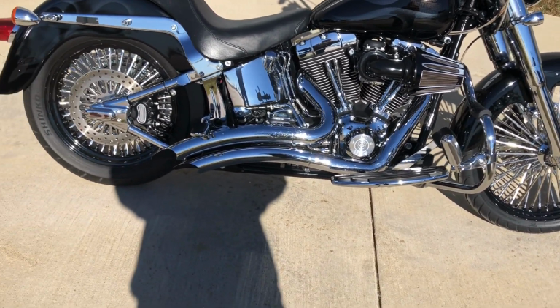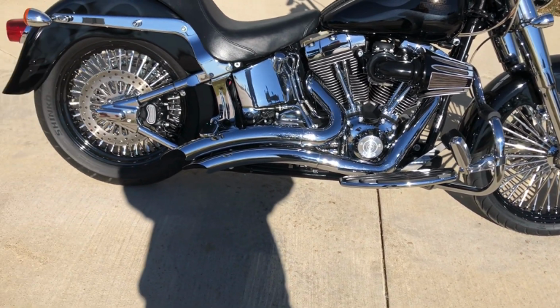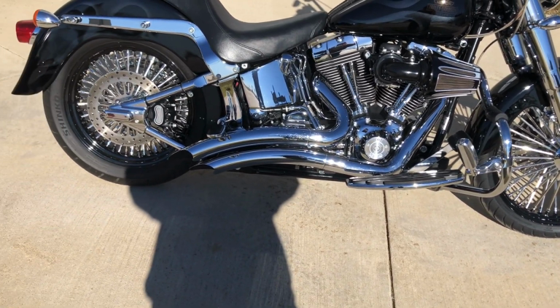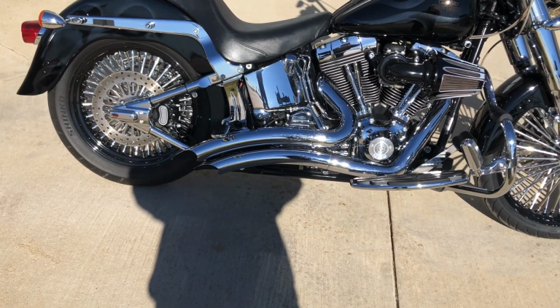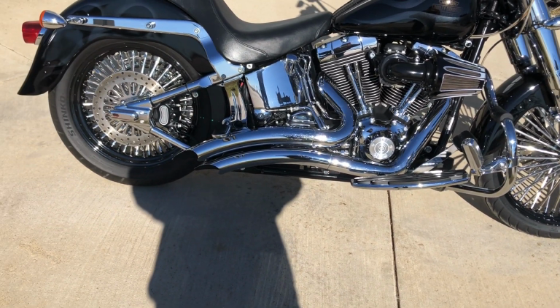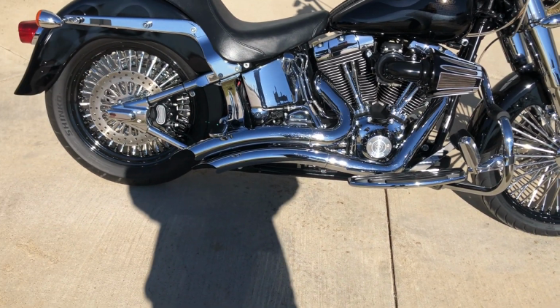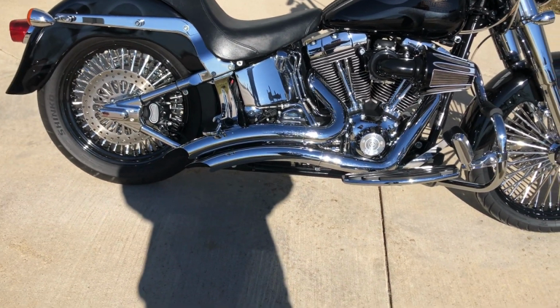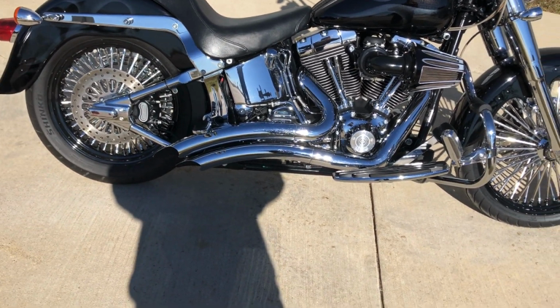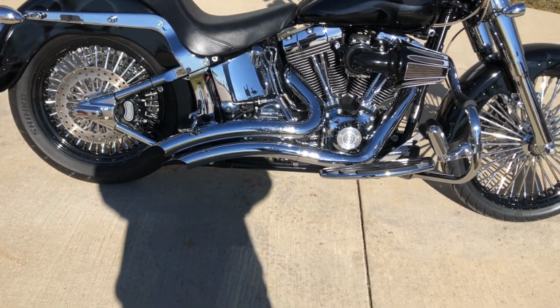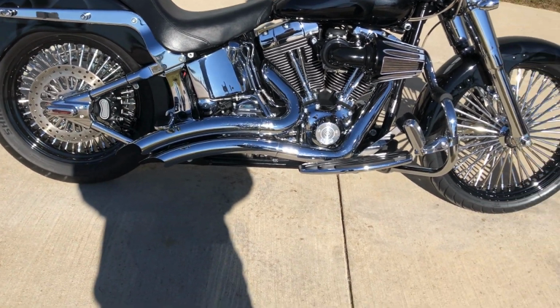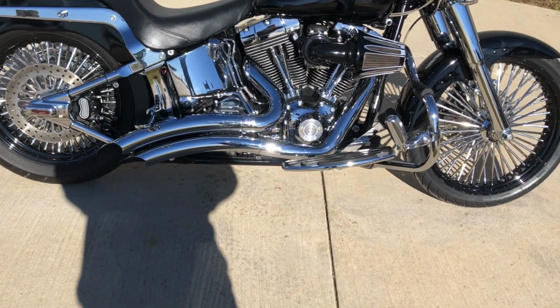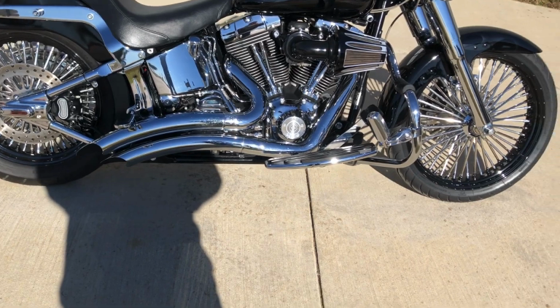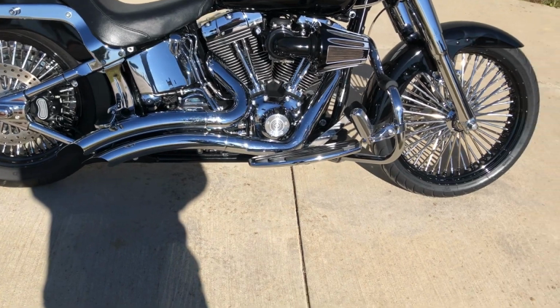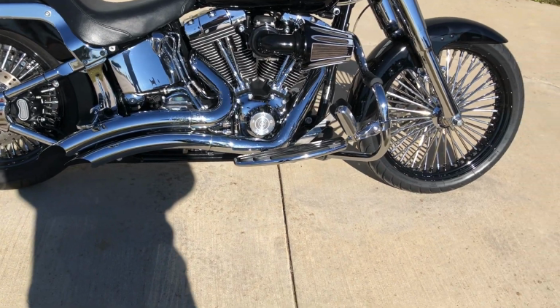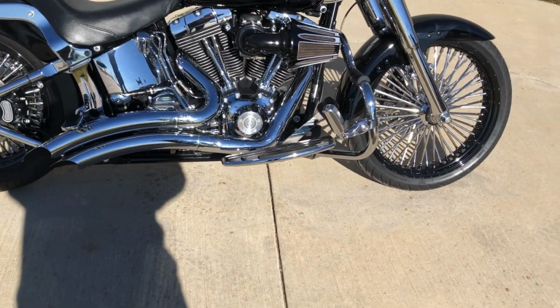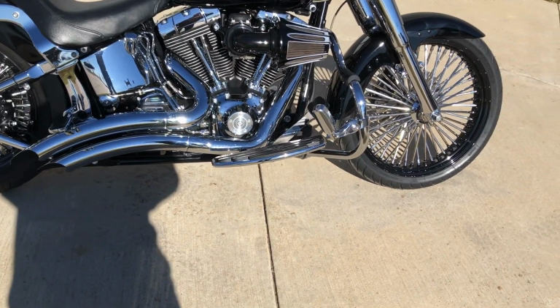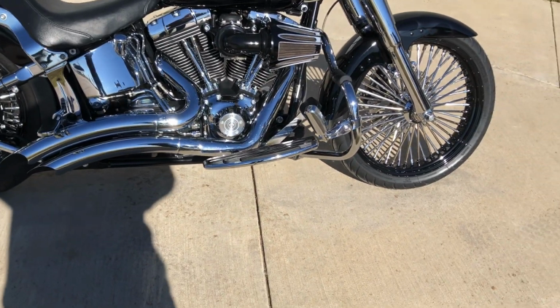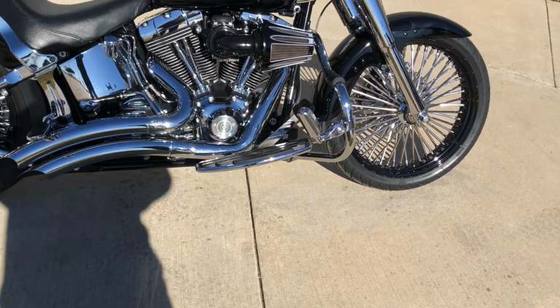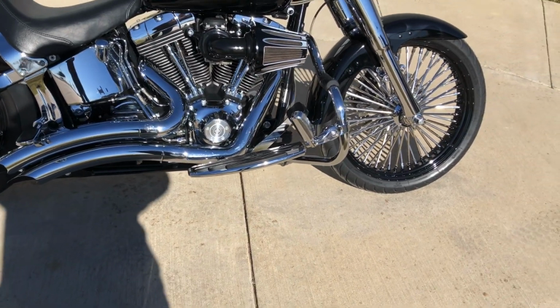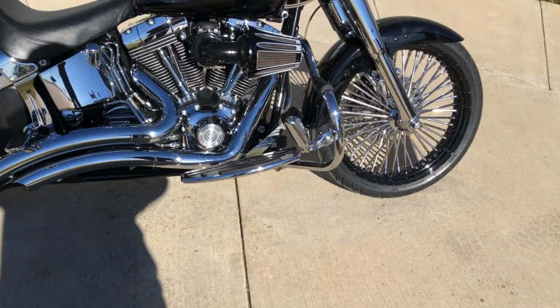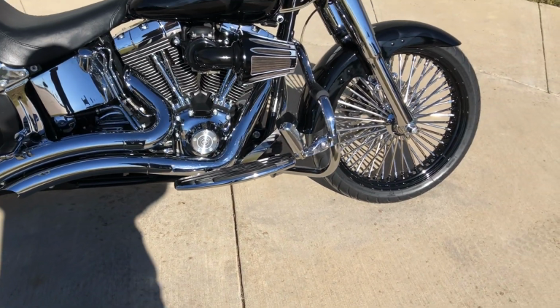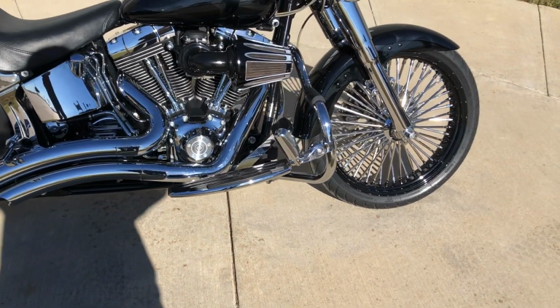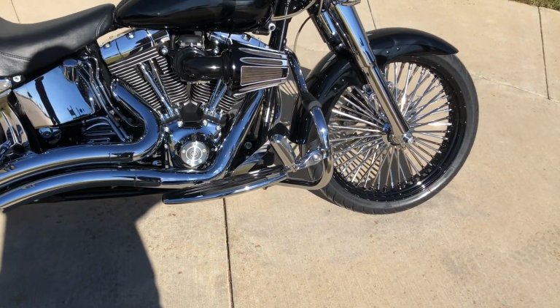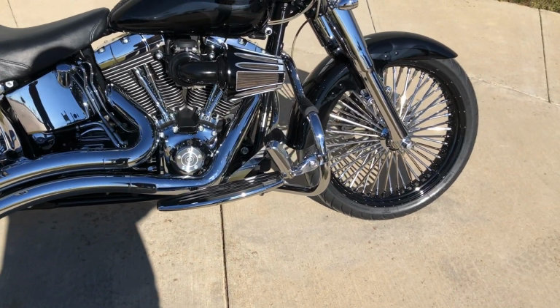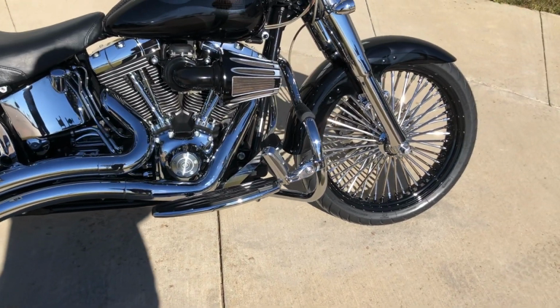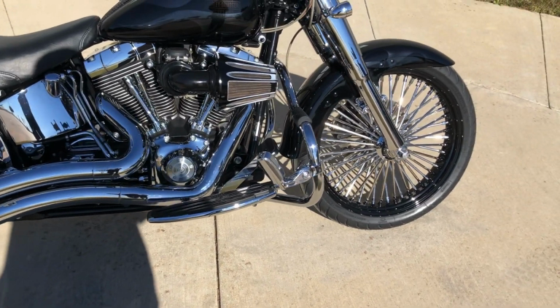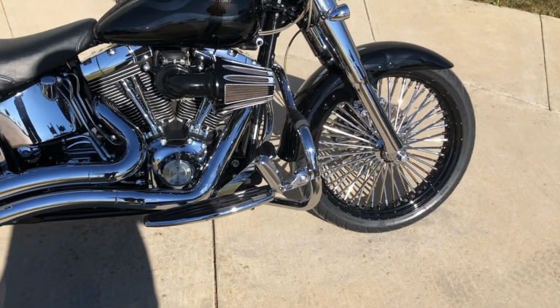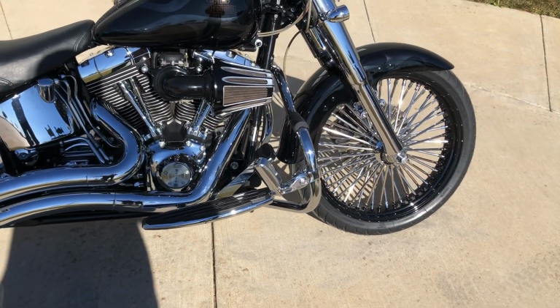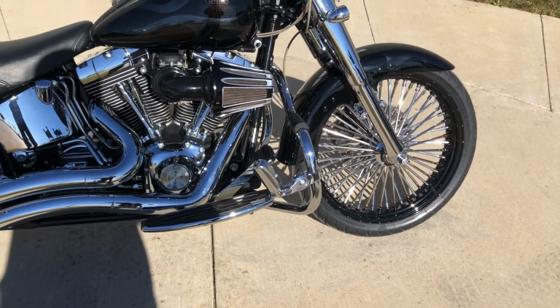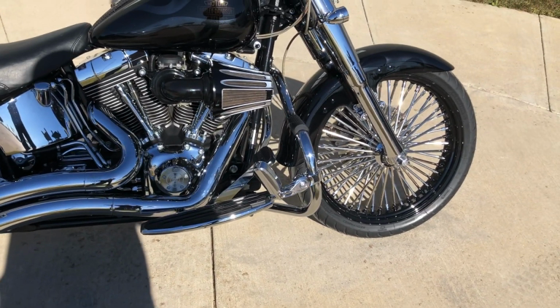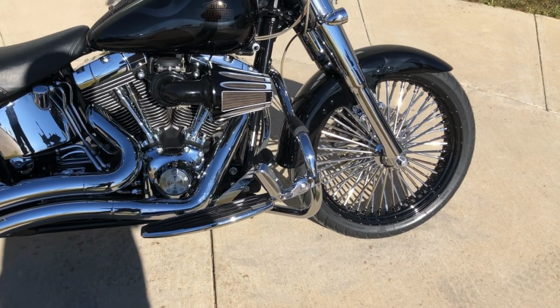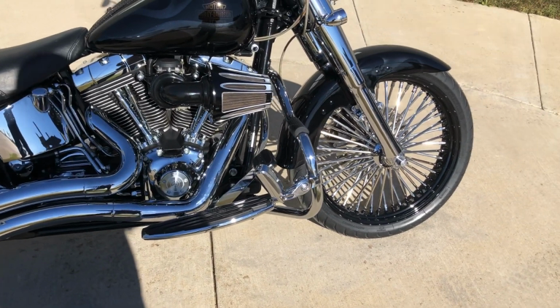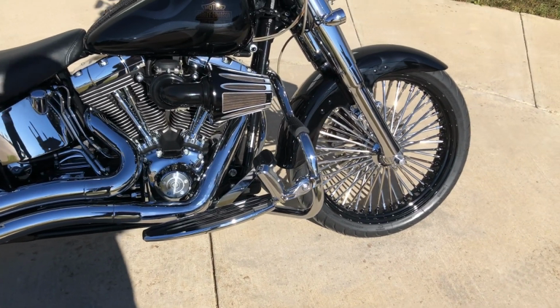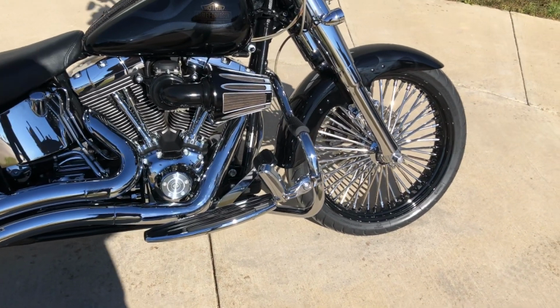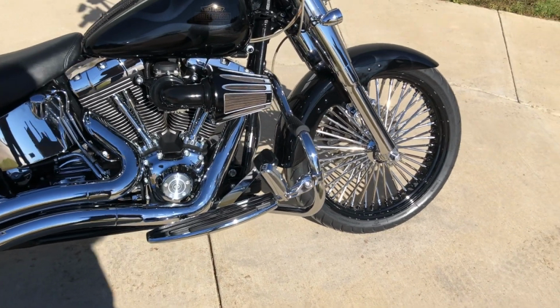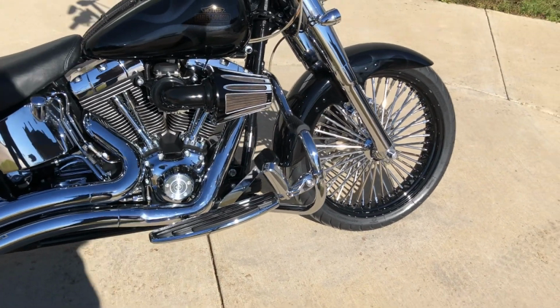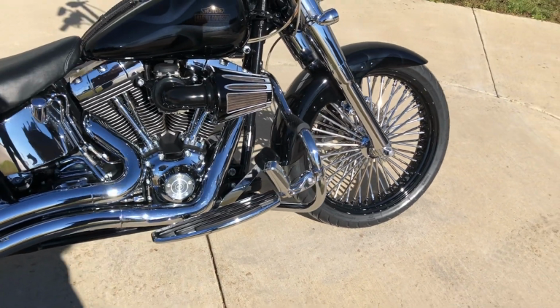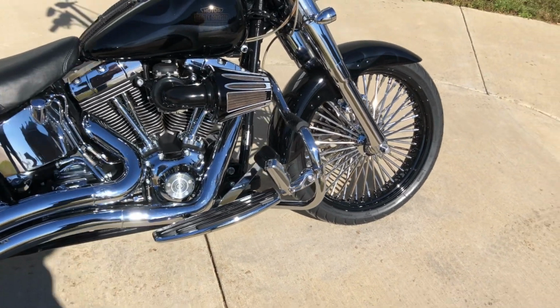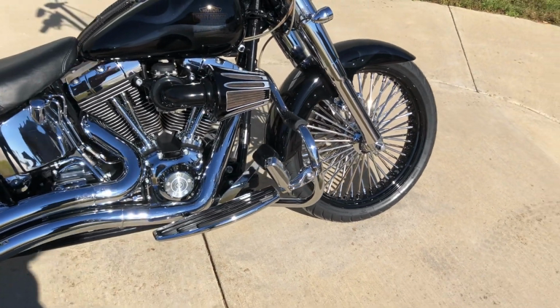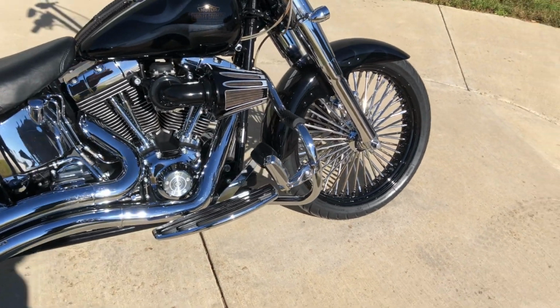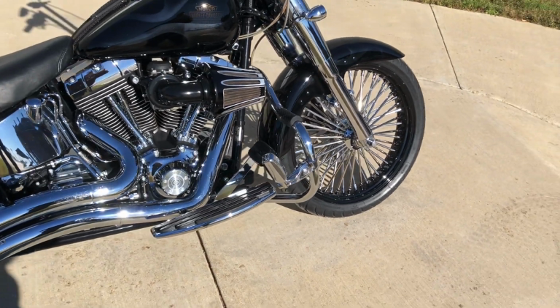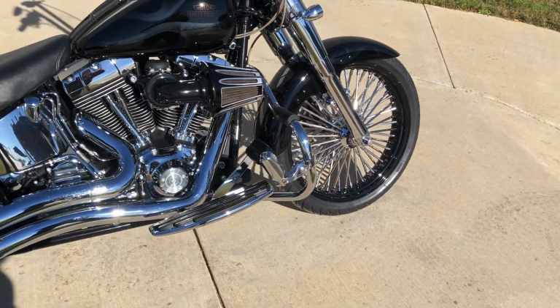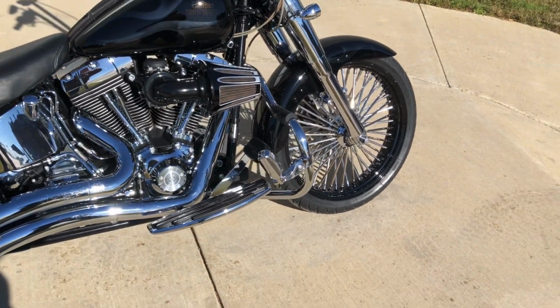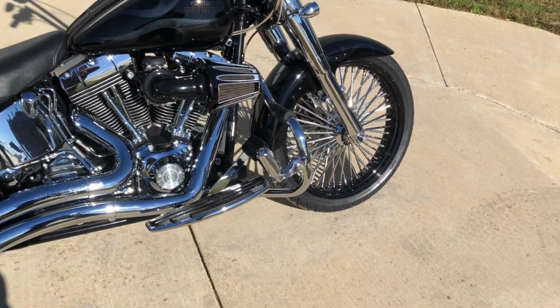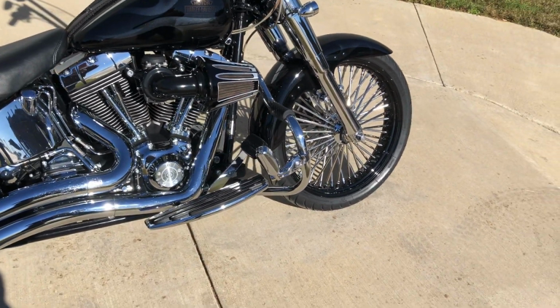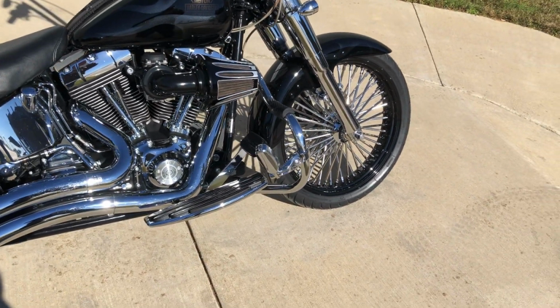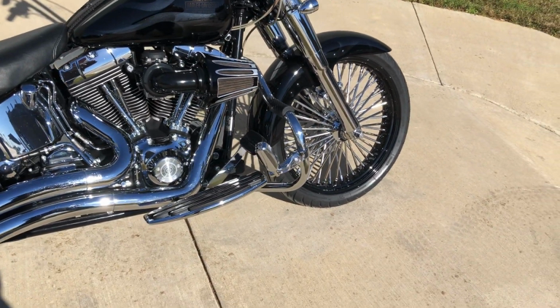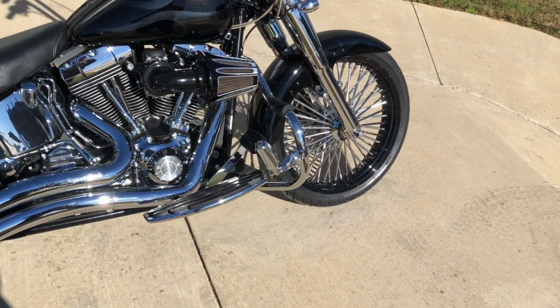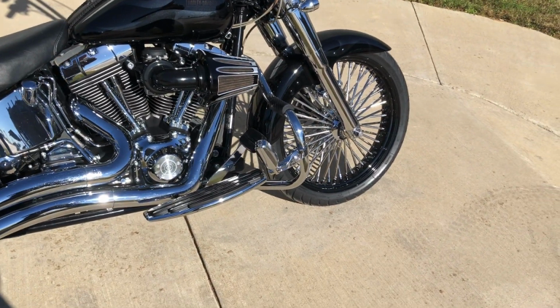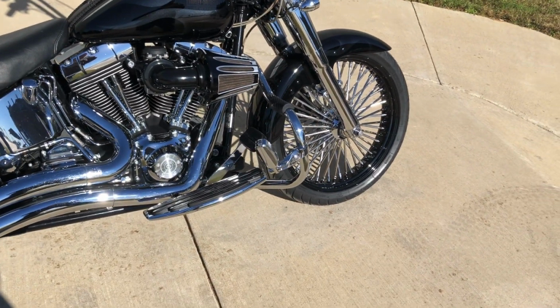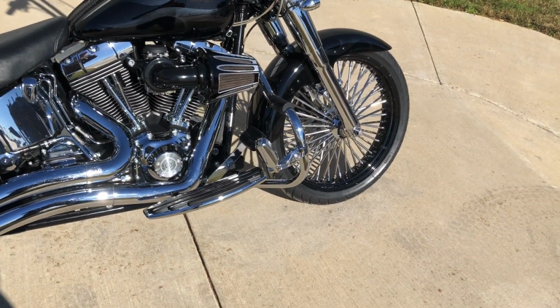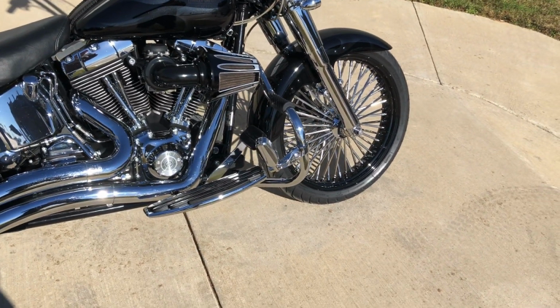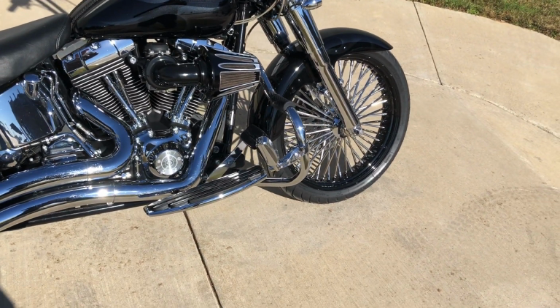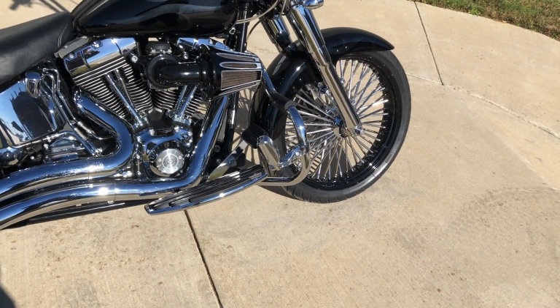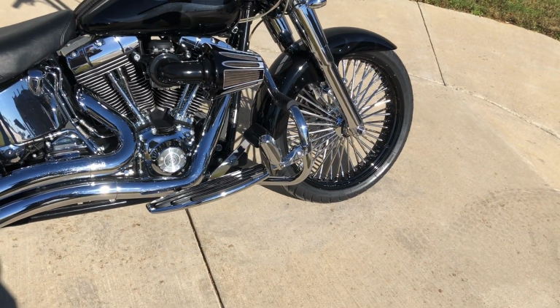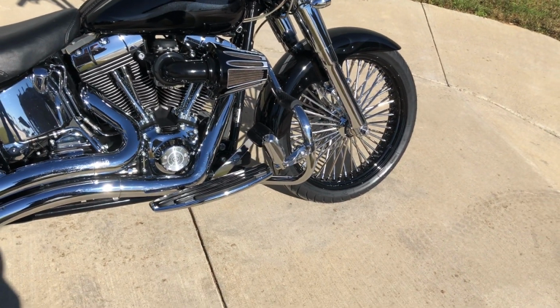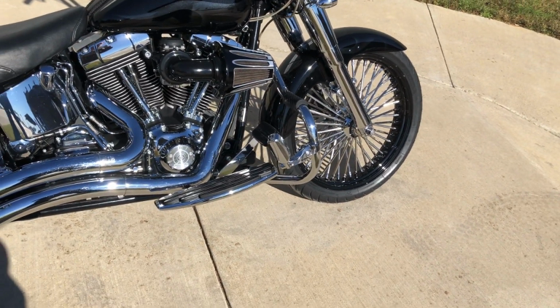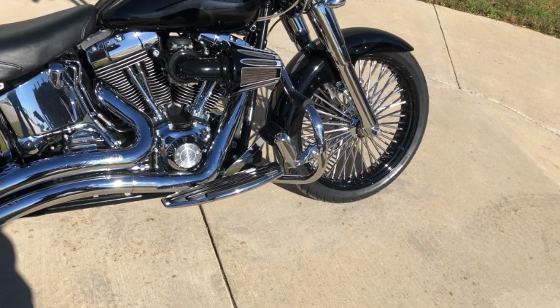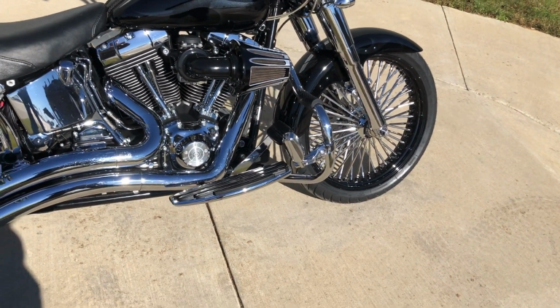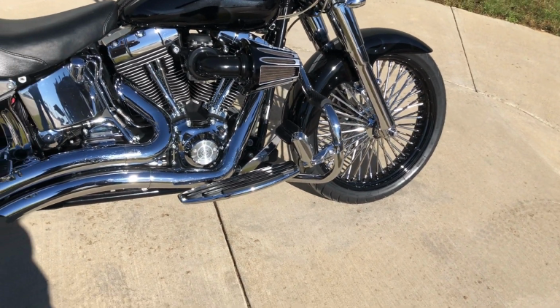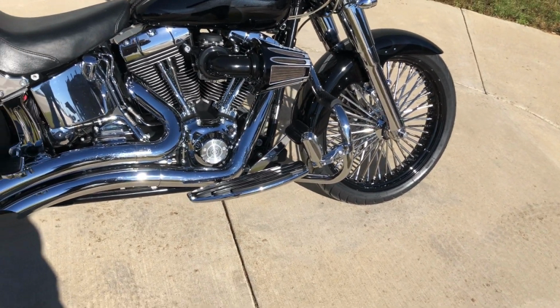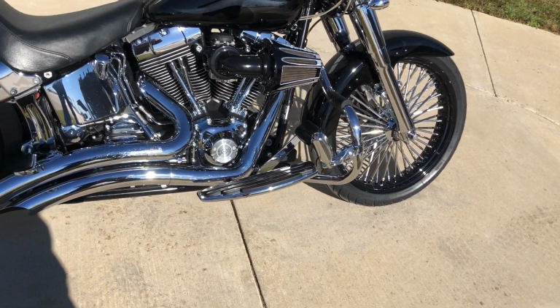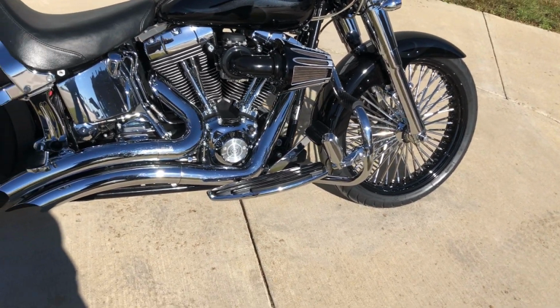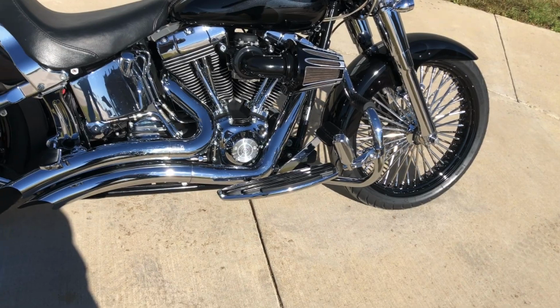It has pegs for the passenger and floorboards for the rider. You also have the mustache-style engine guard with the highway pegs installed.